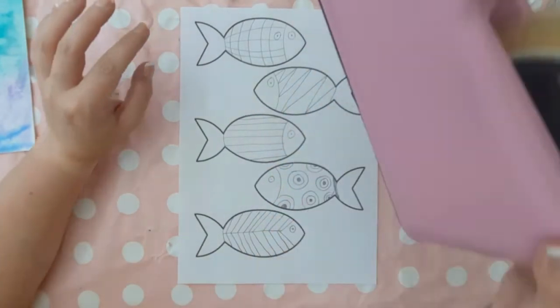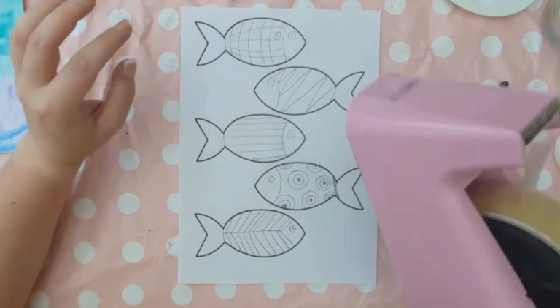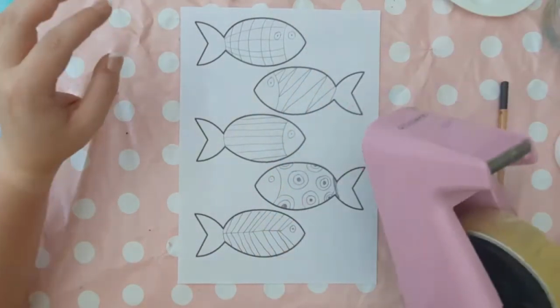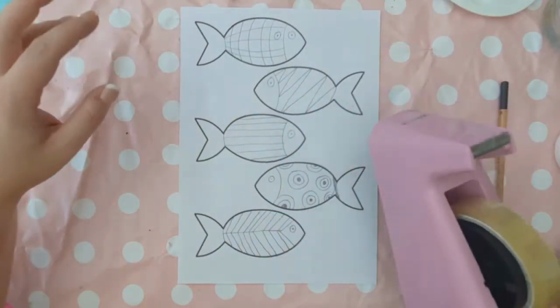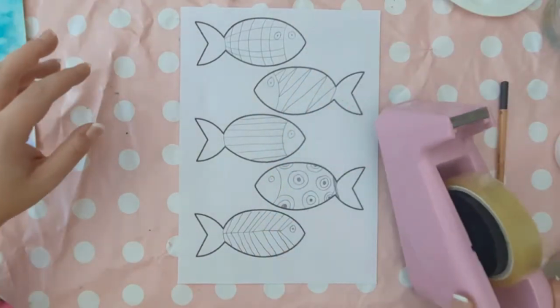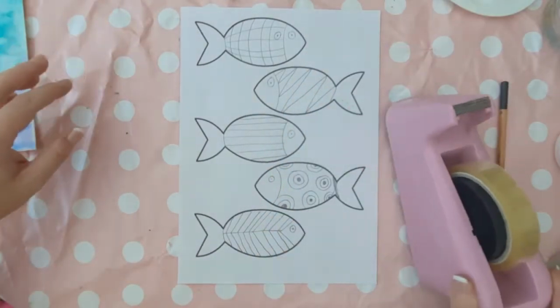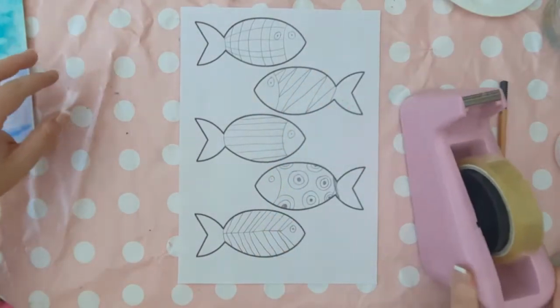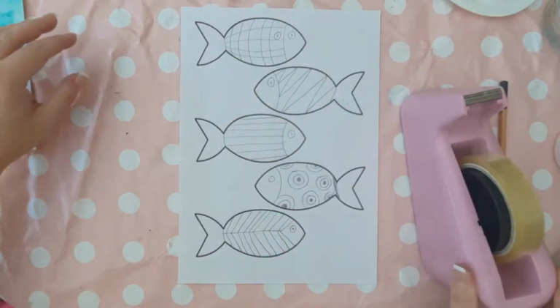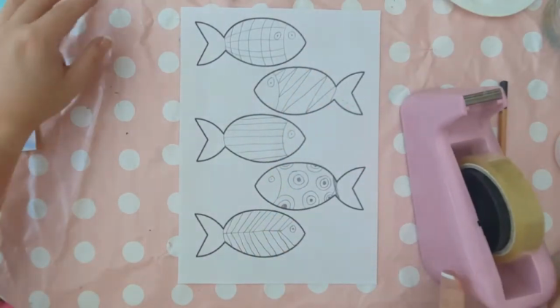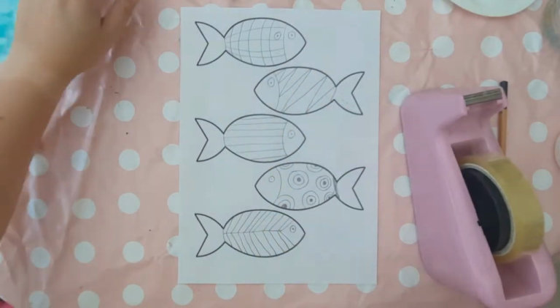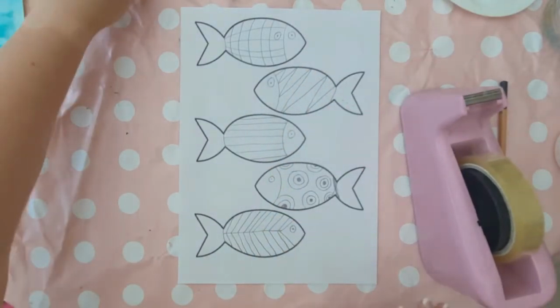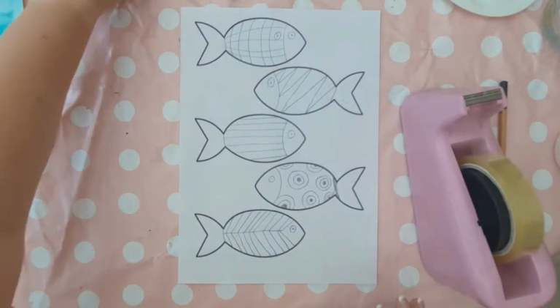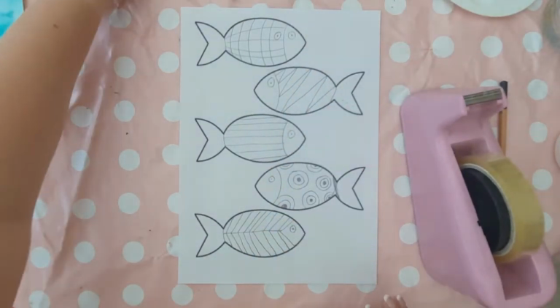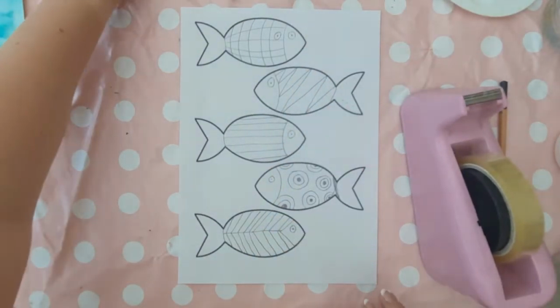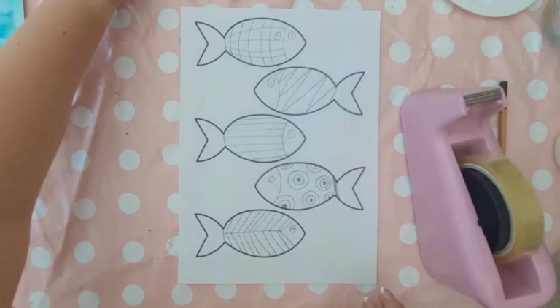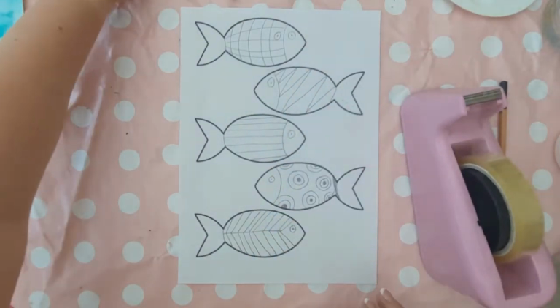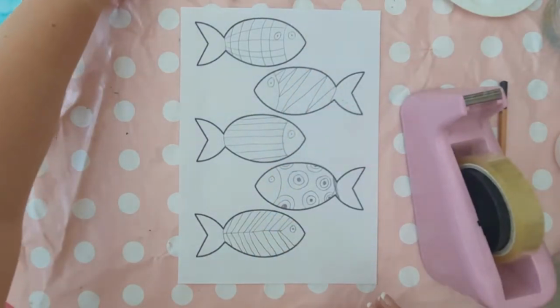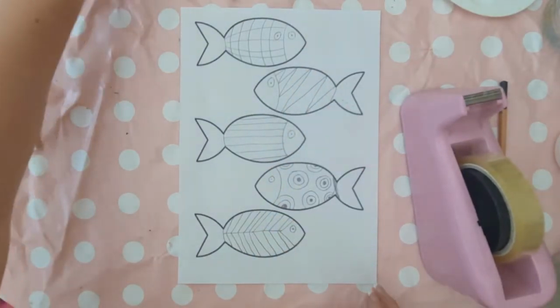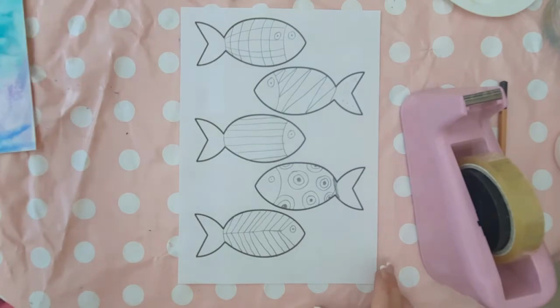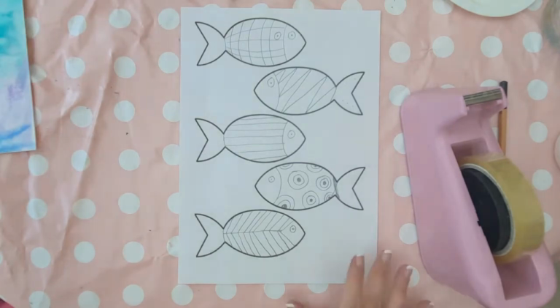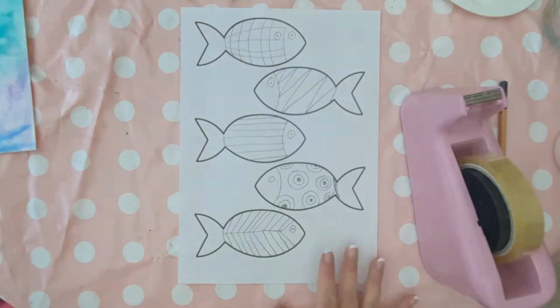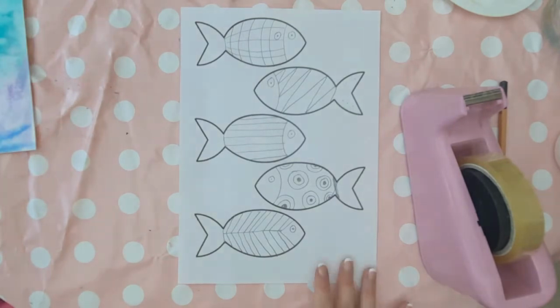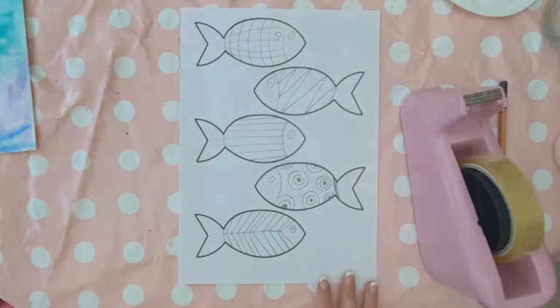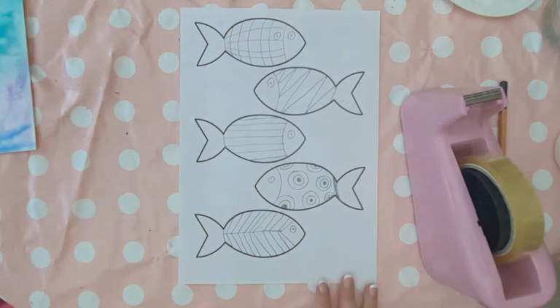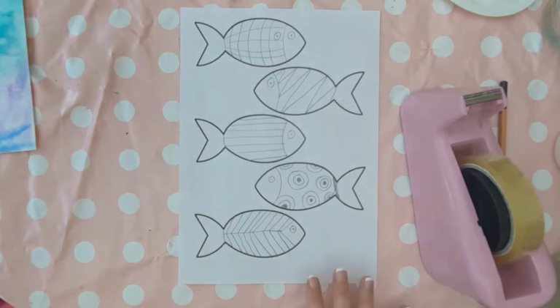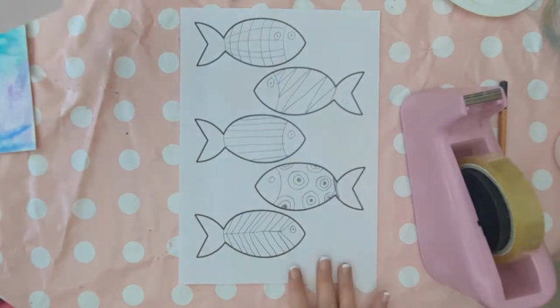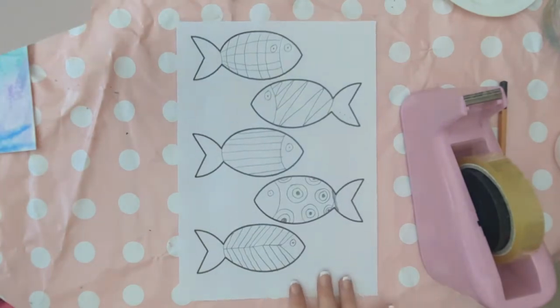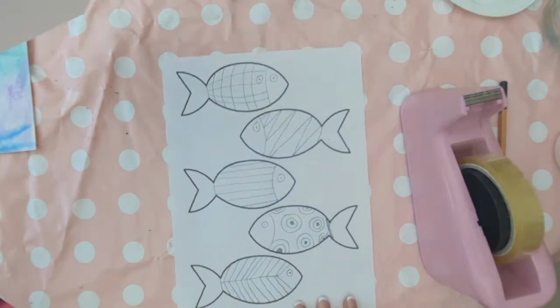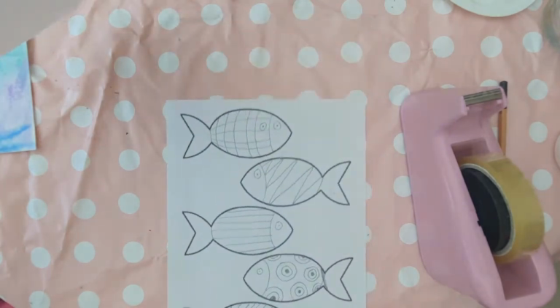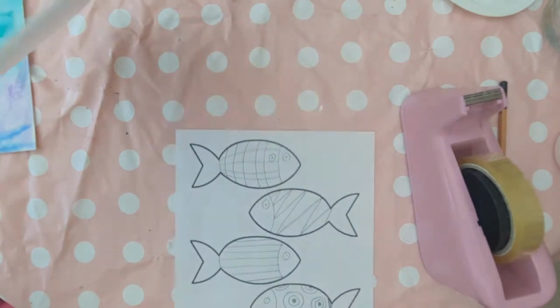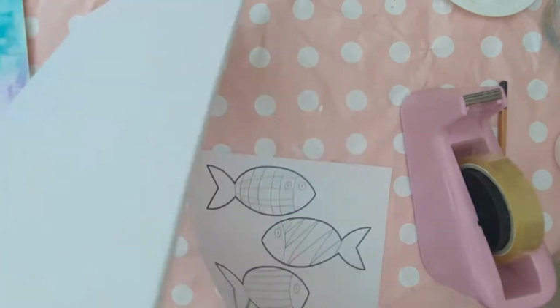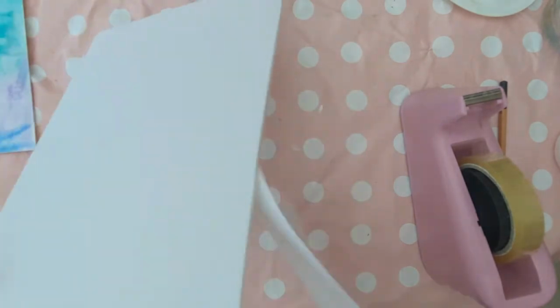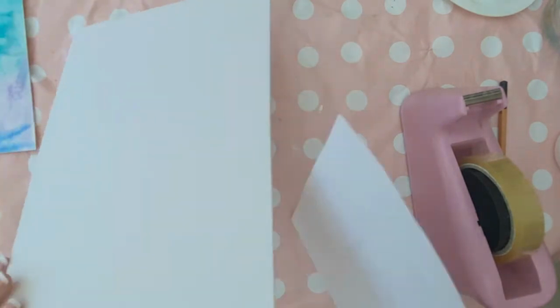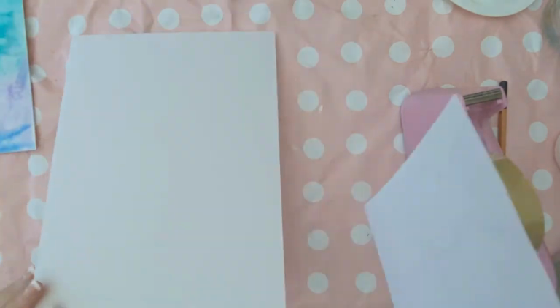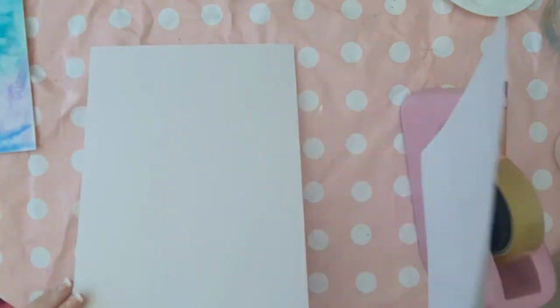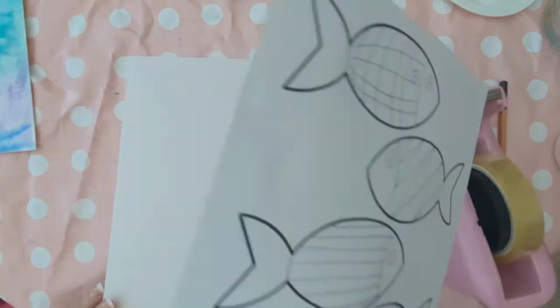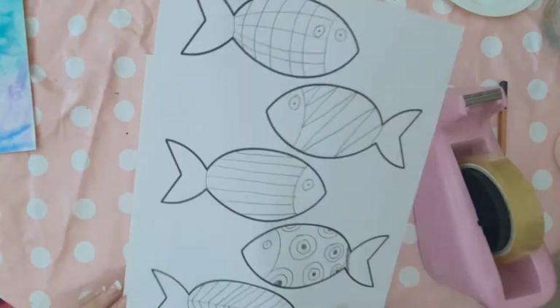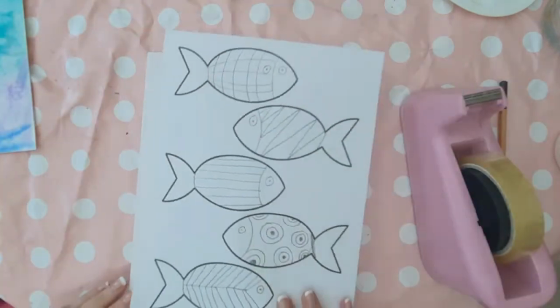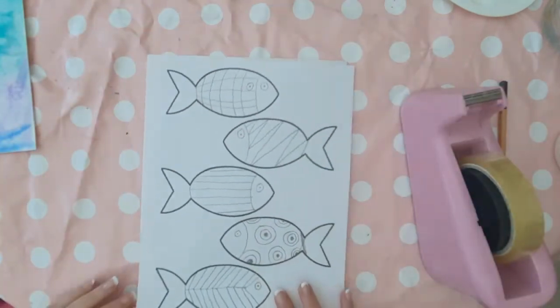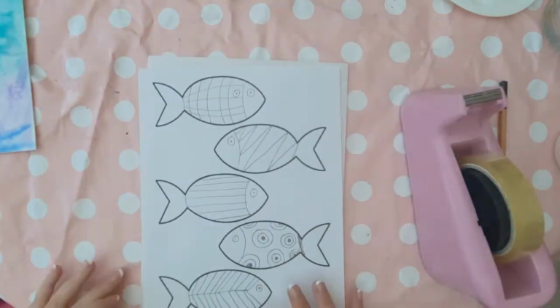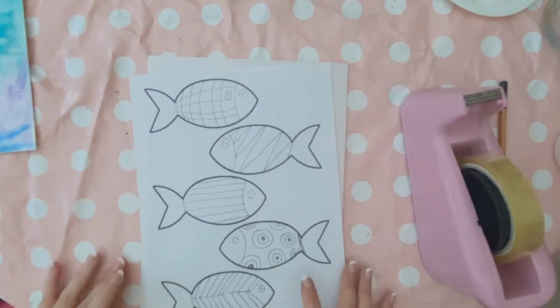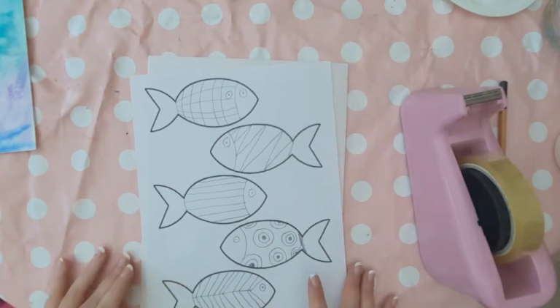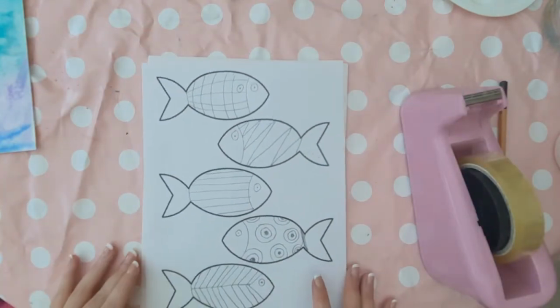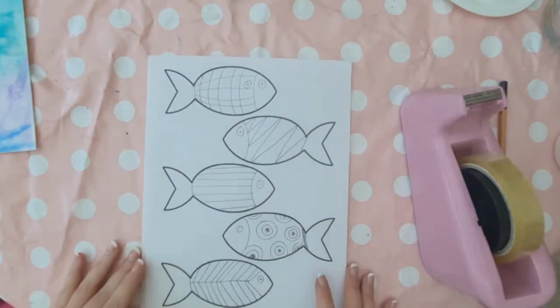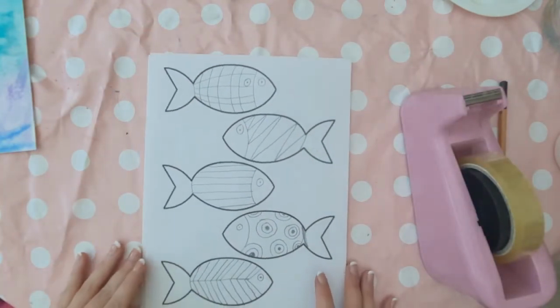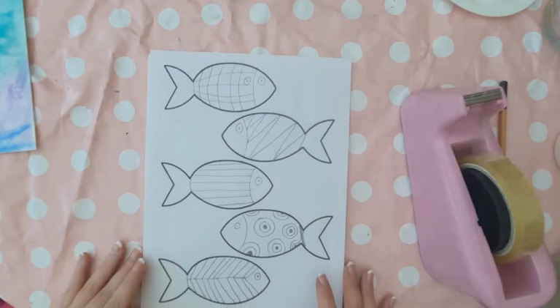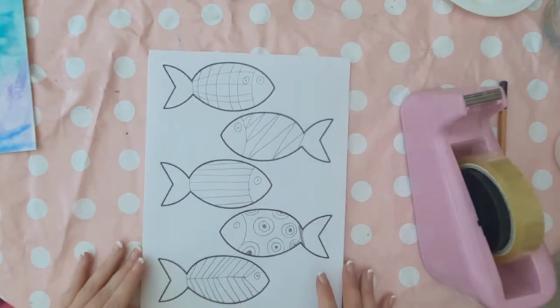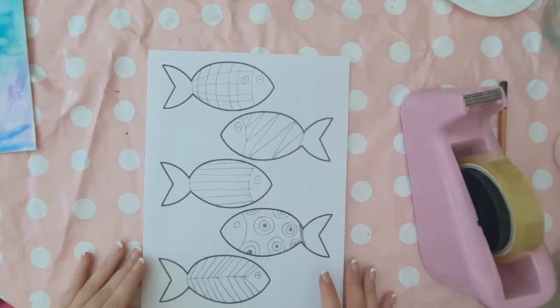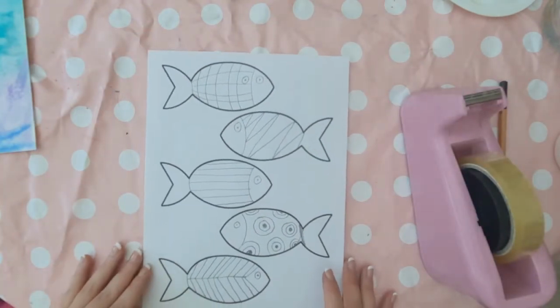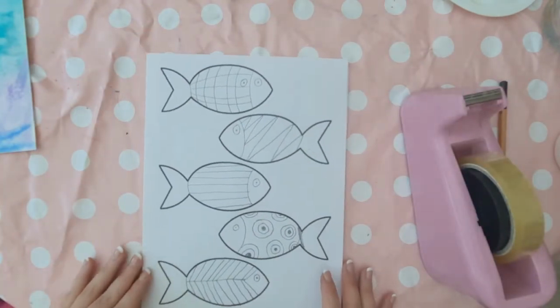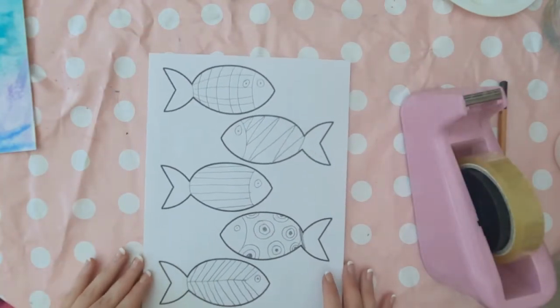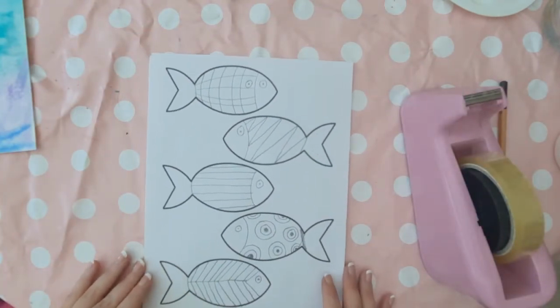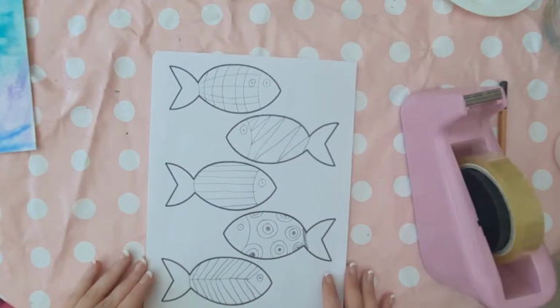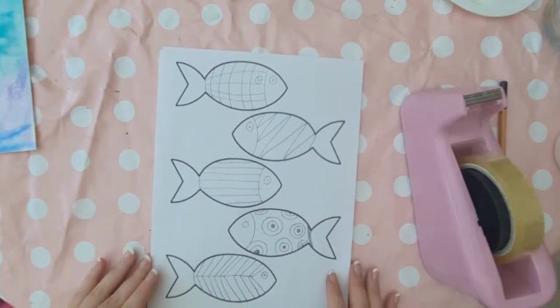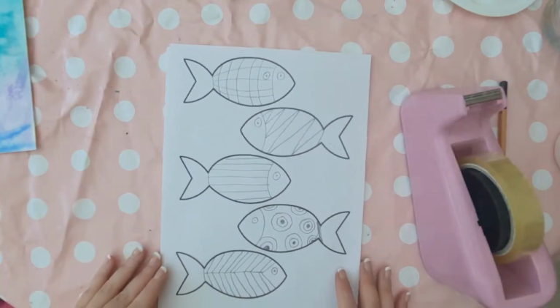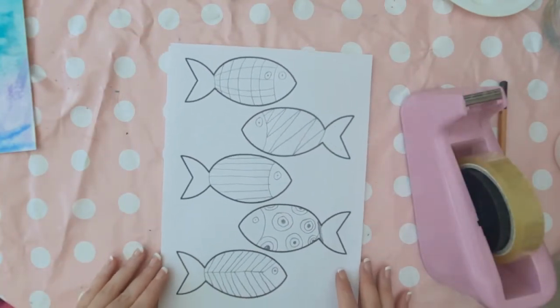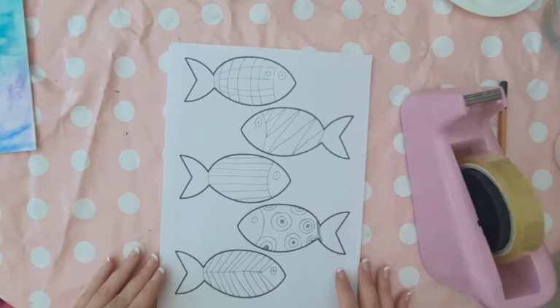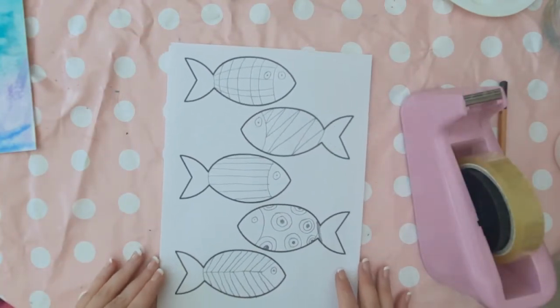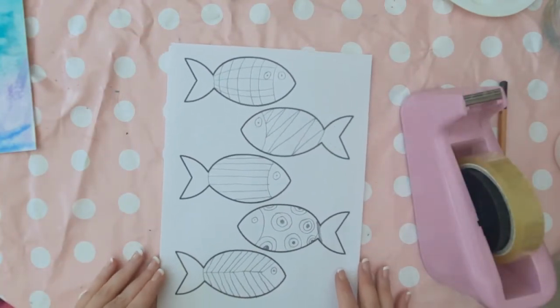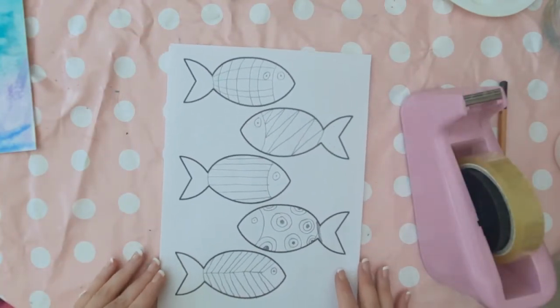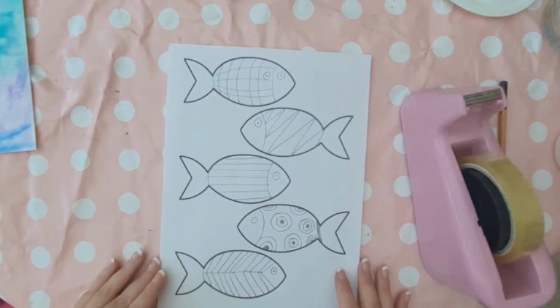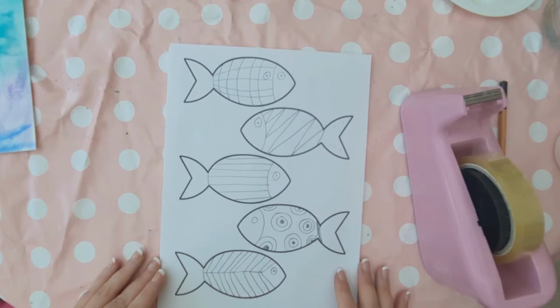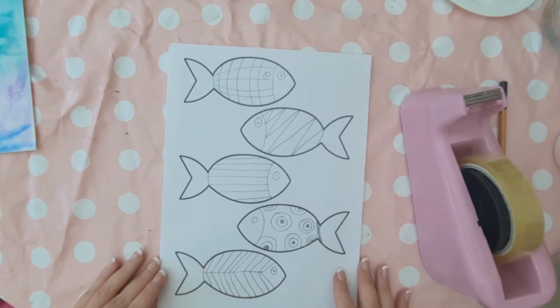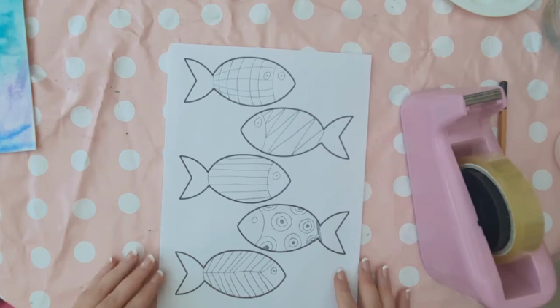Then attach the fish sheet onto a sheet of polystyrene at the top and the bottom so it's secured in place with tape.